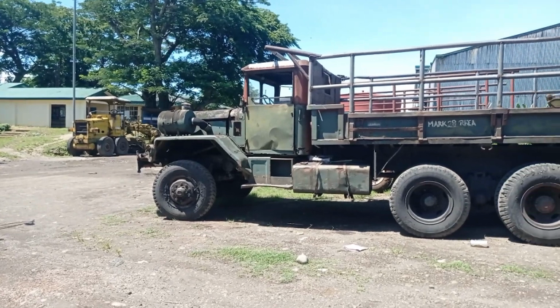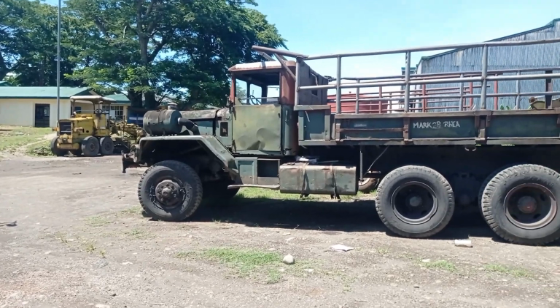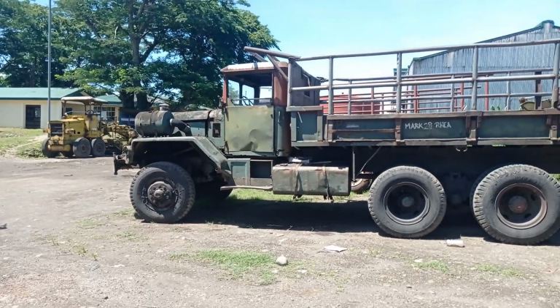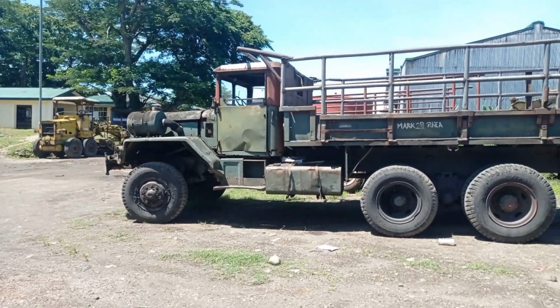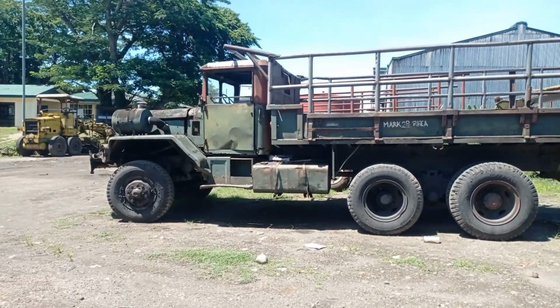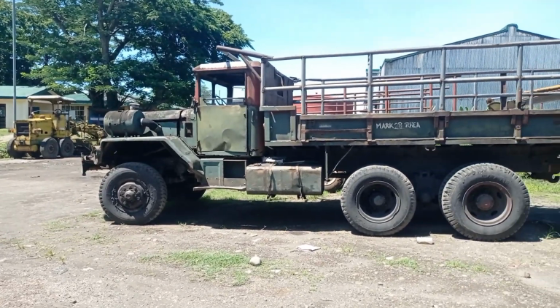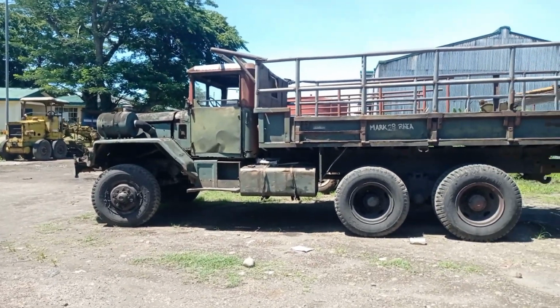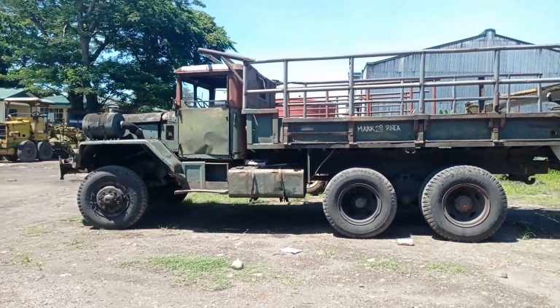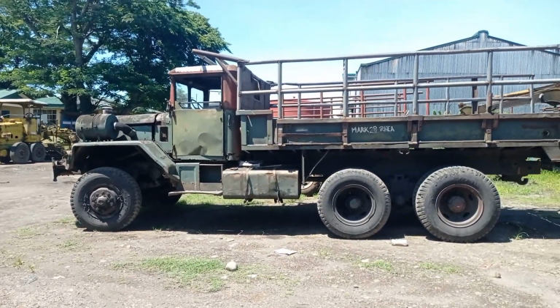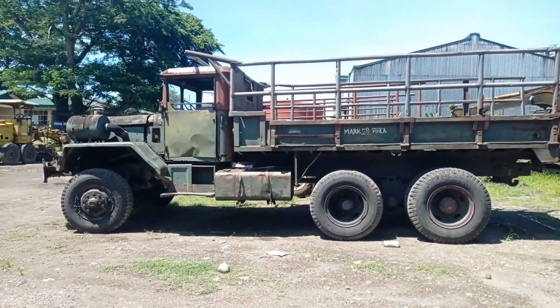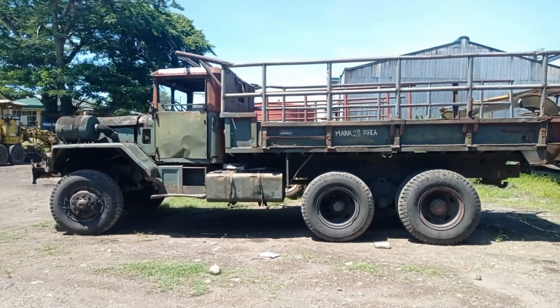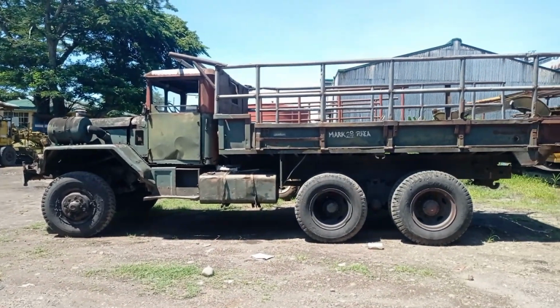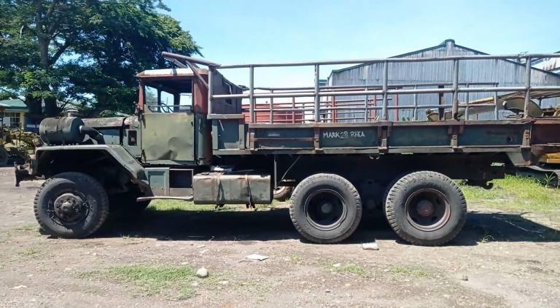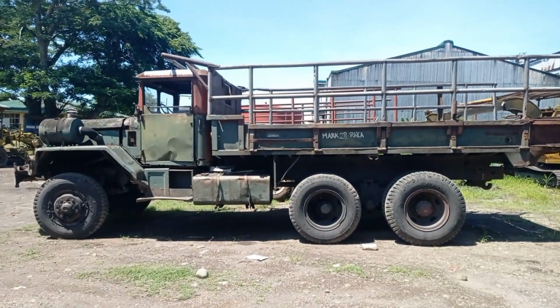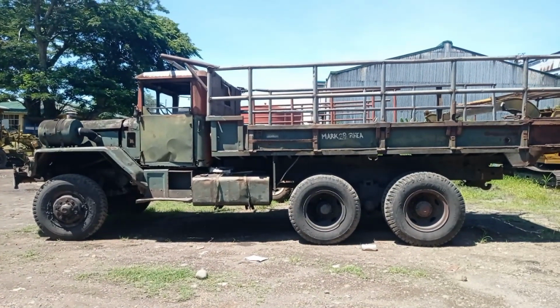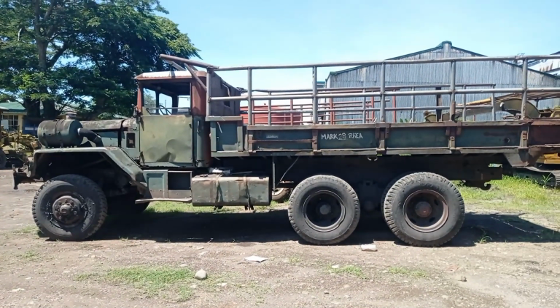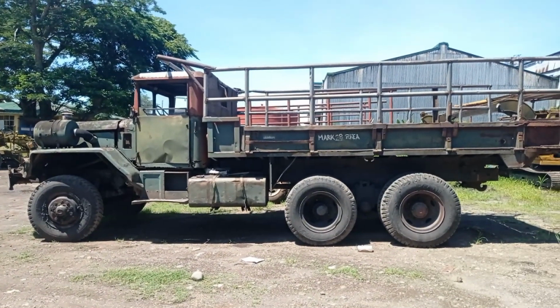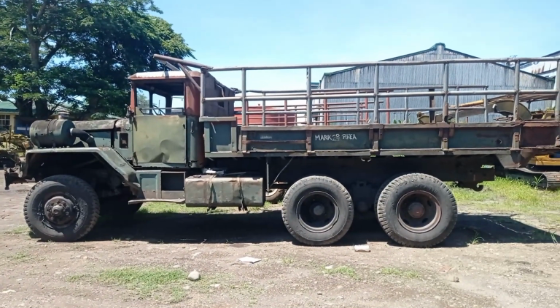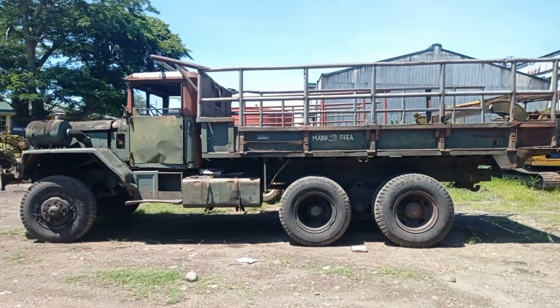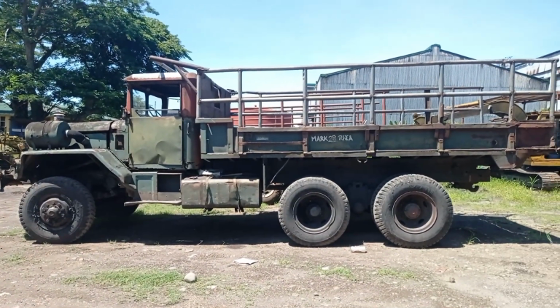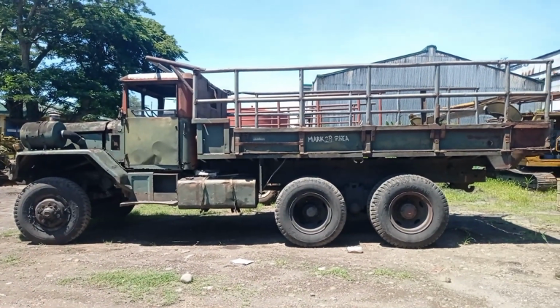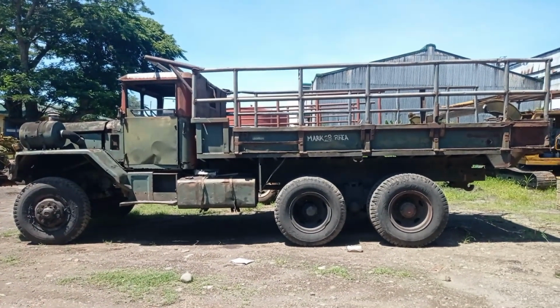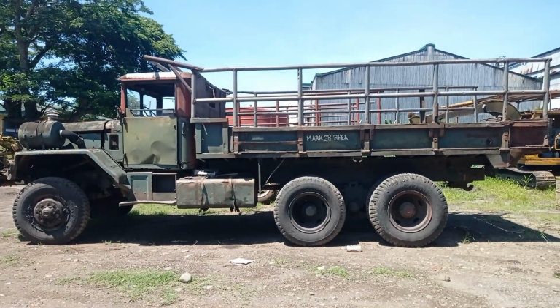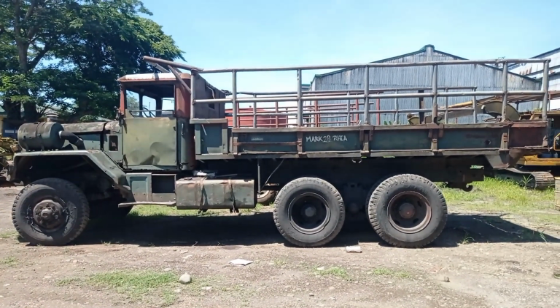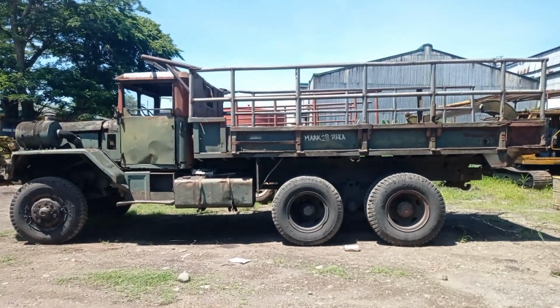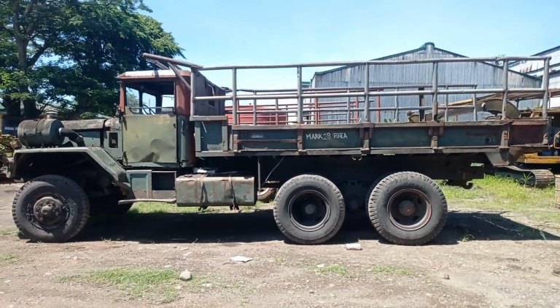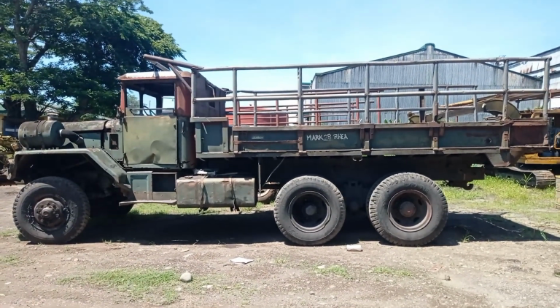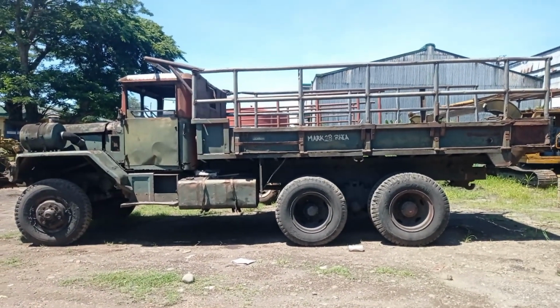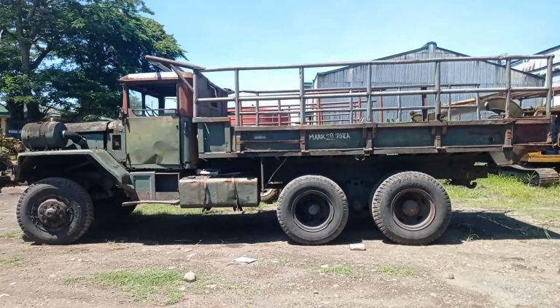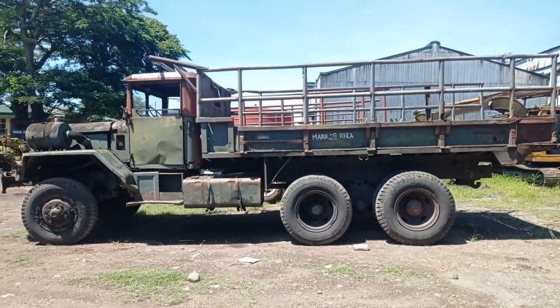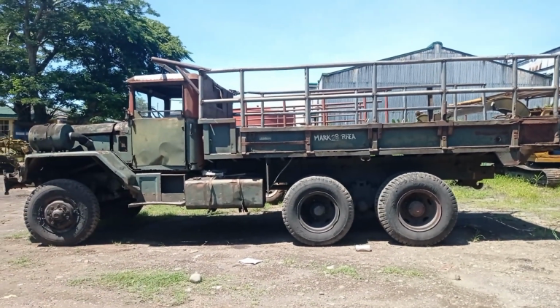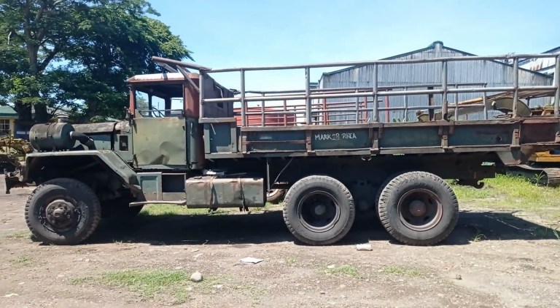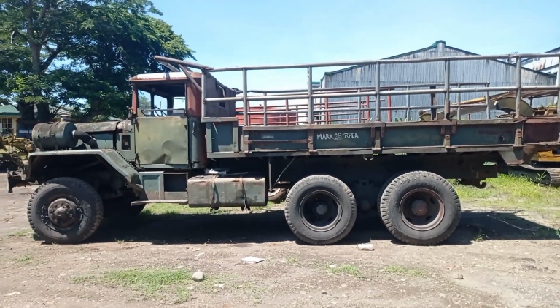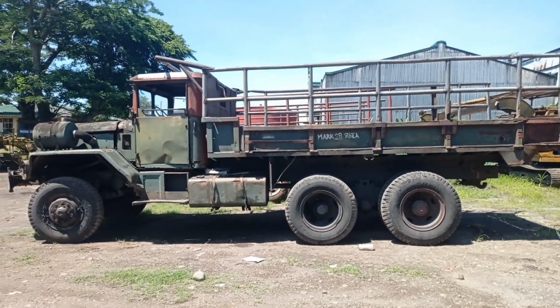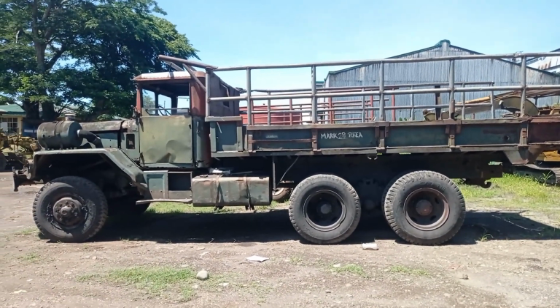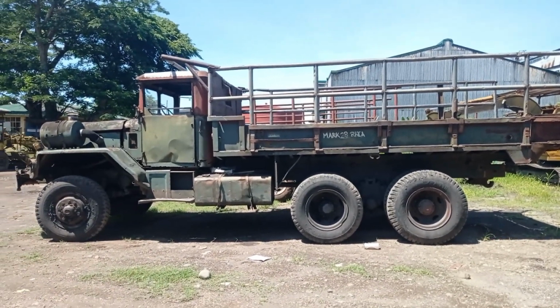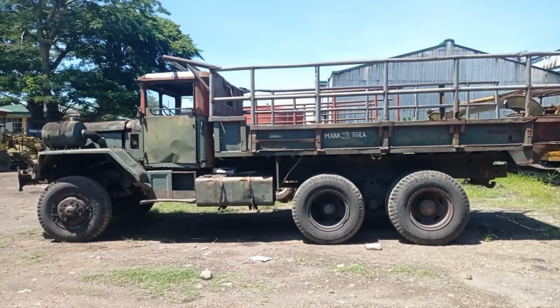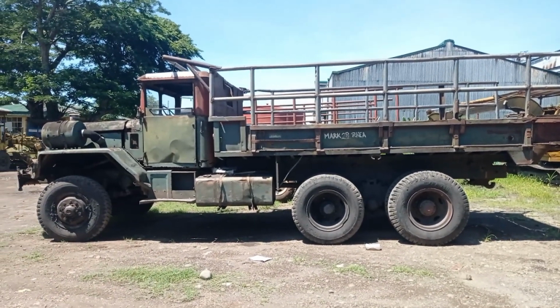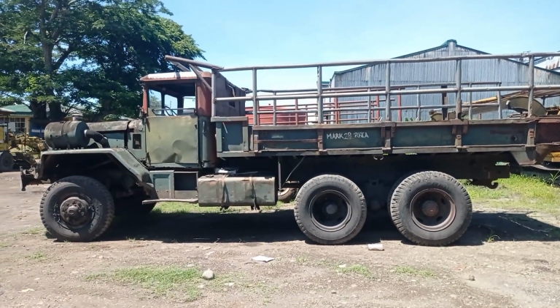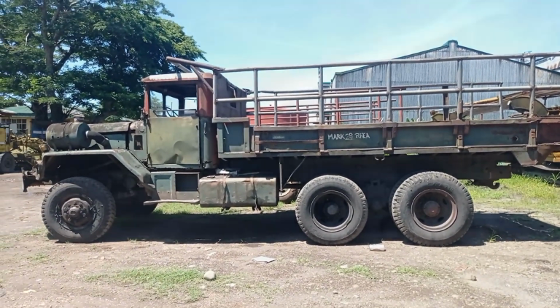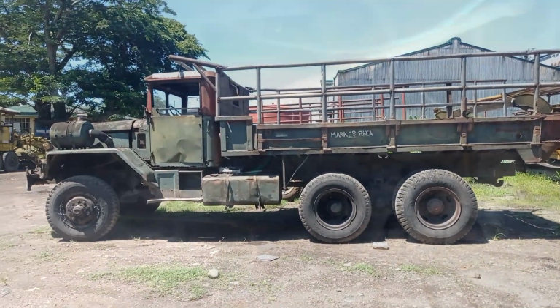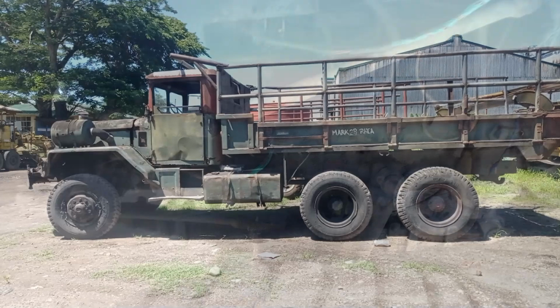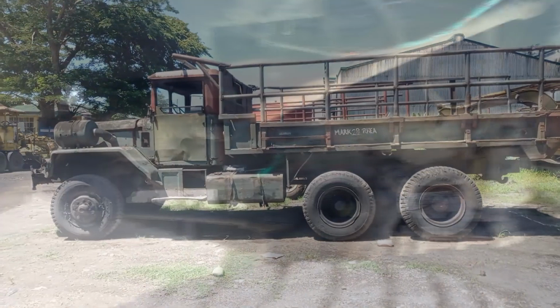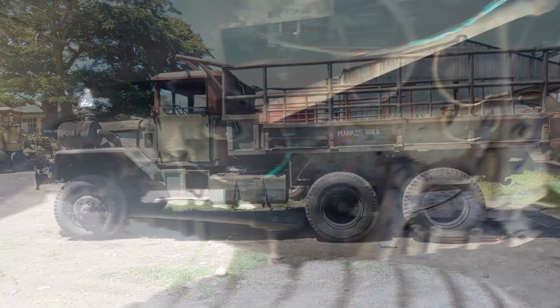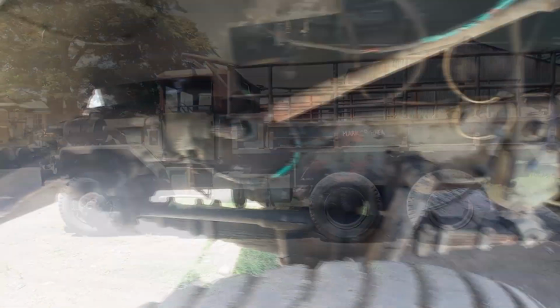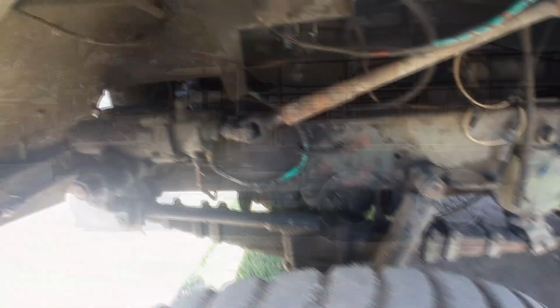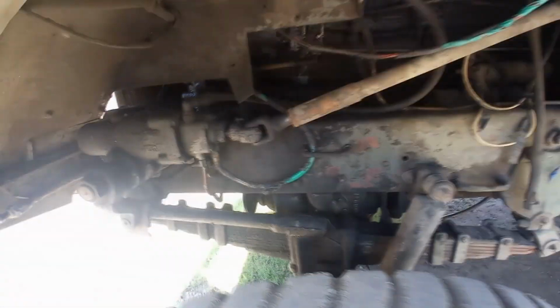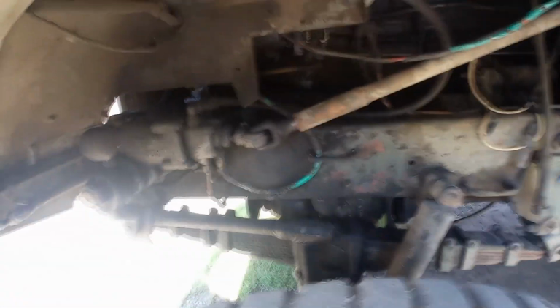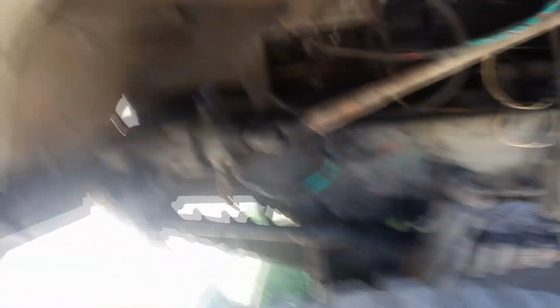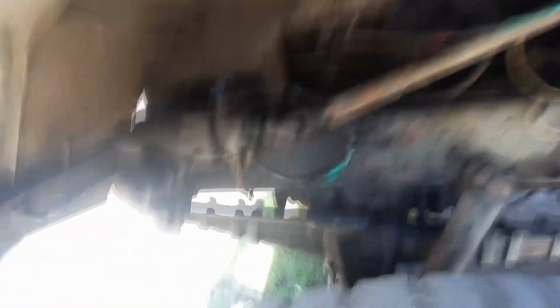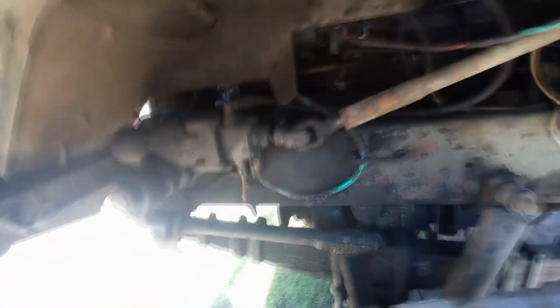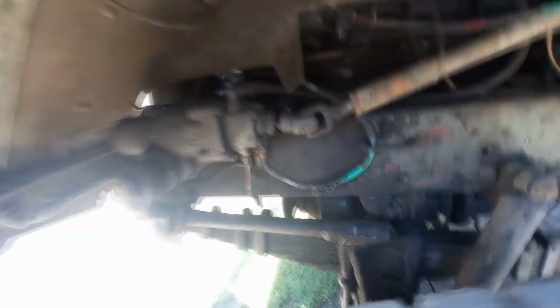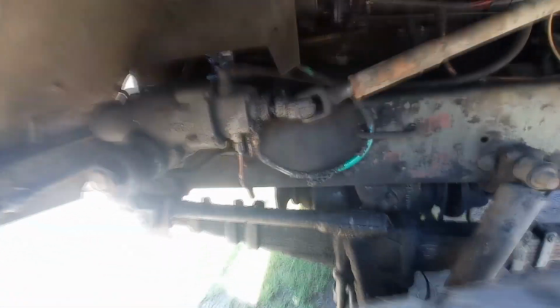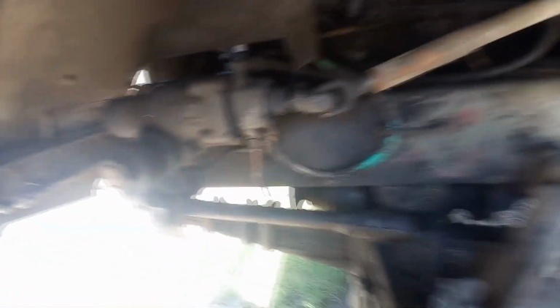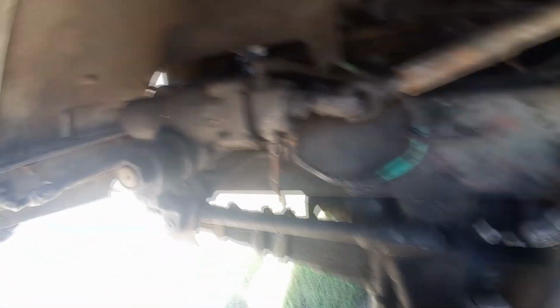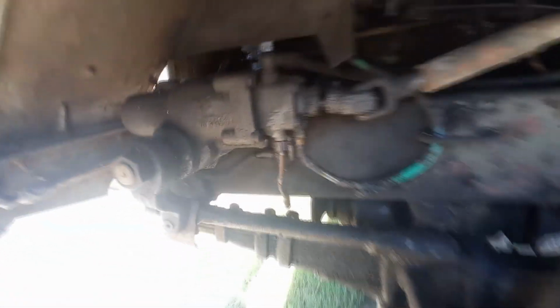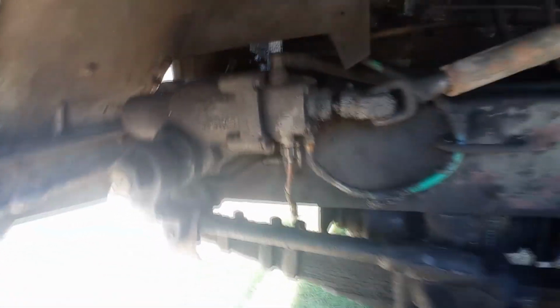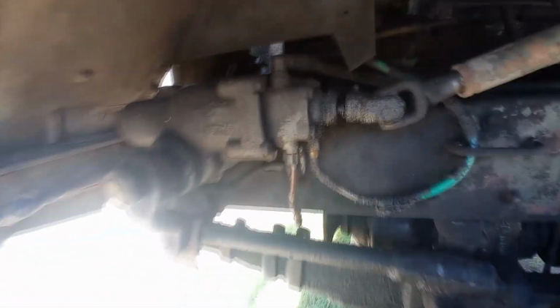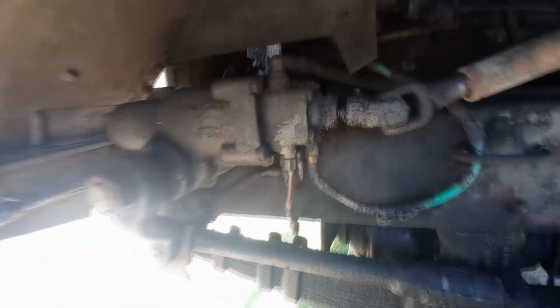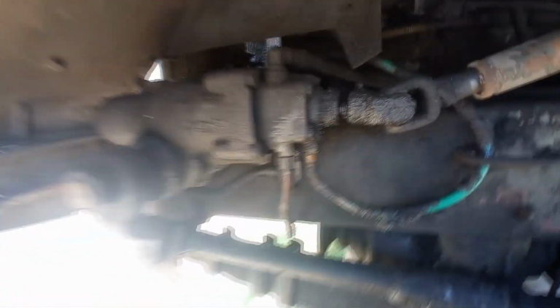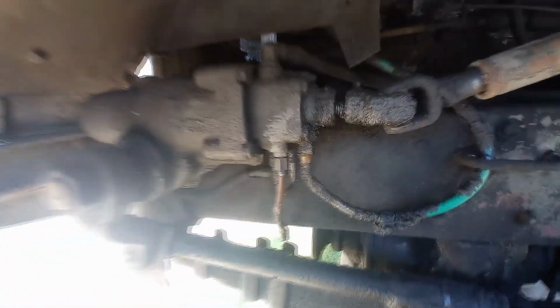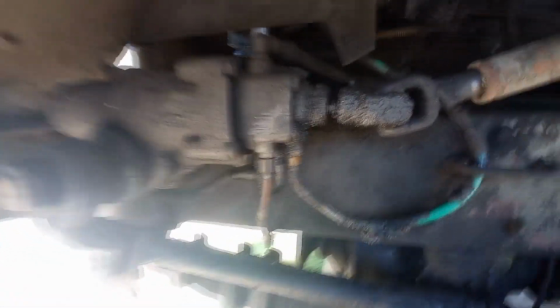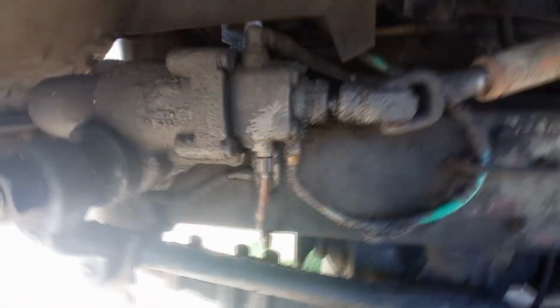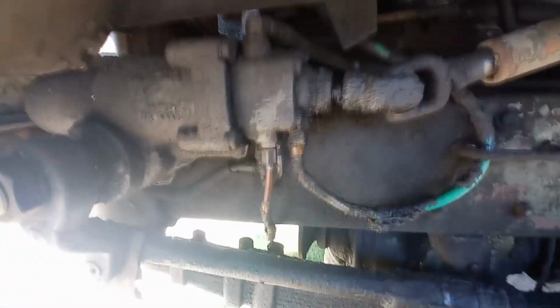It's a very long truck, and it has power steering.